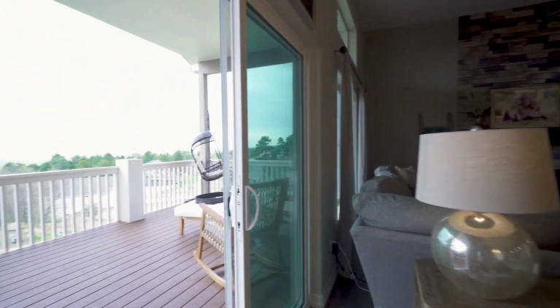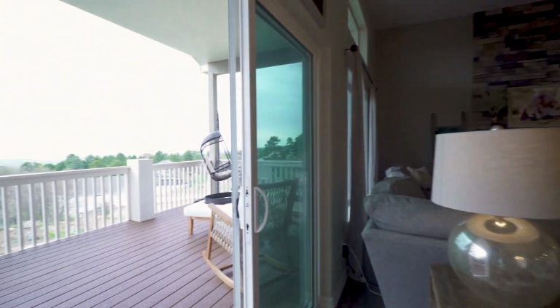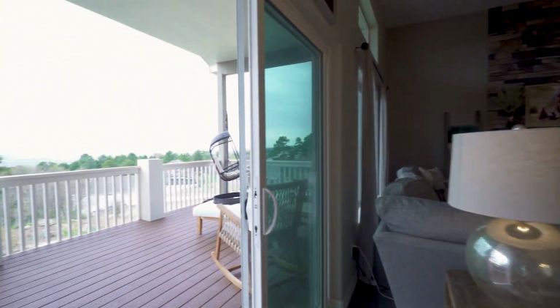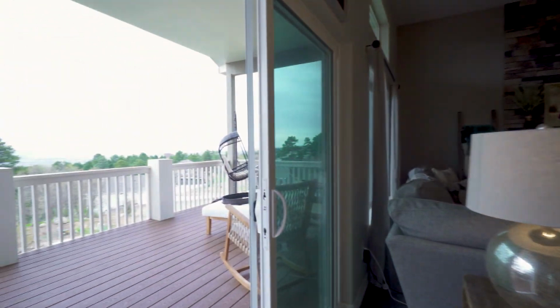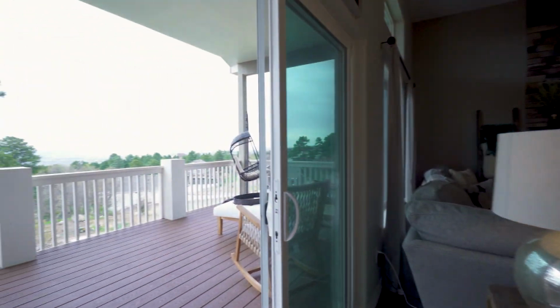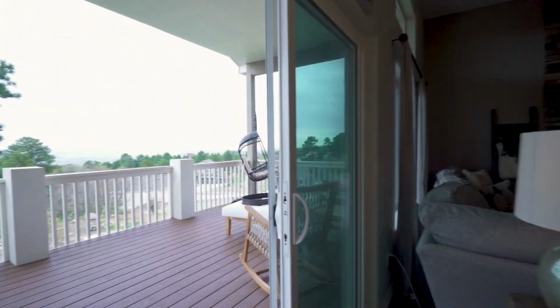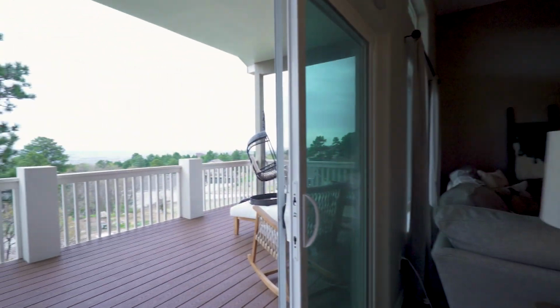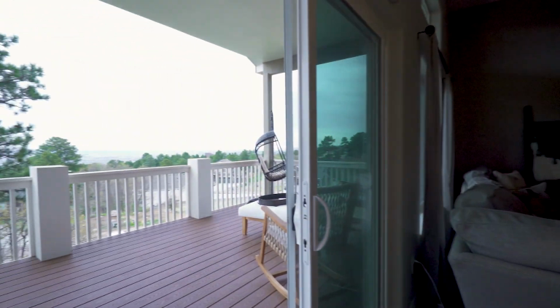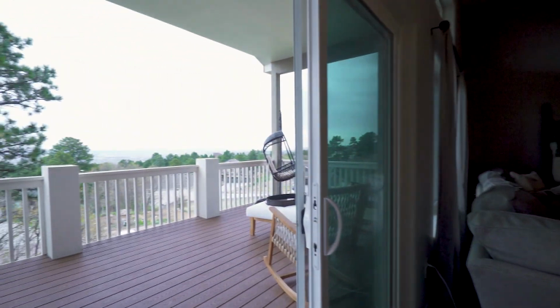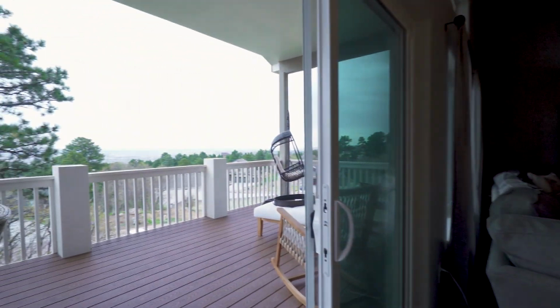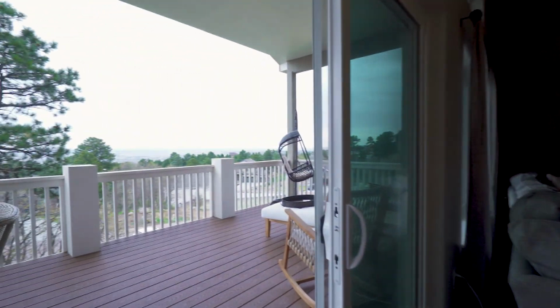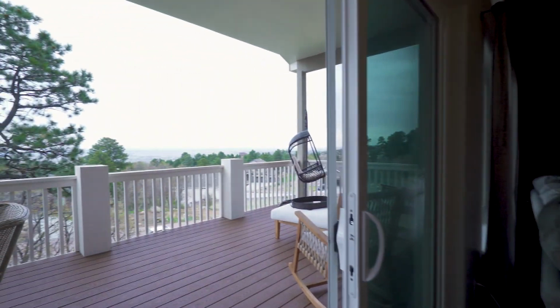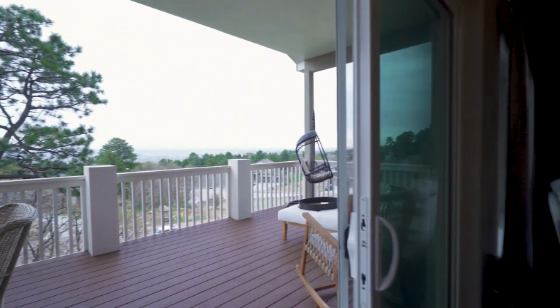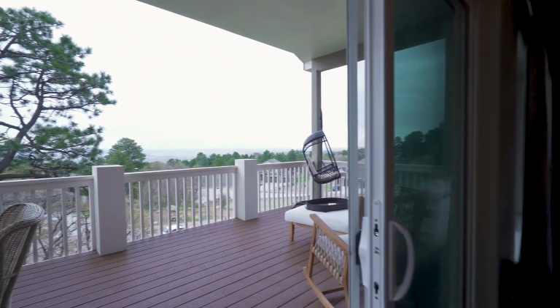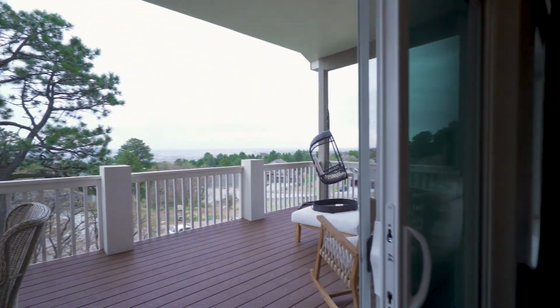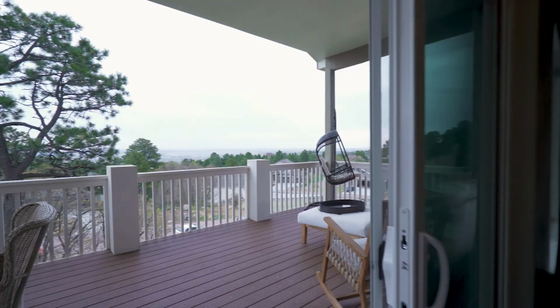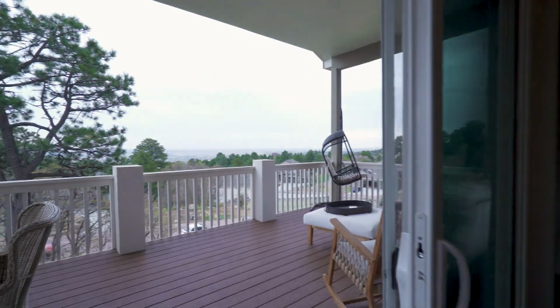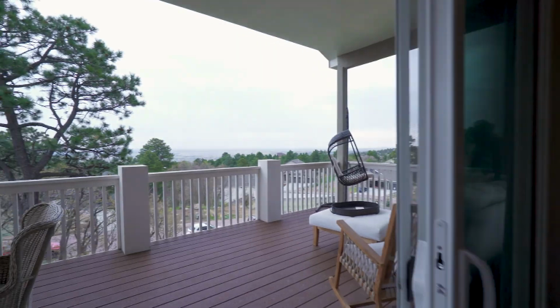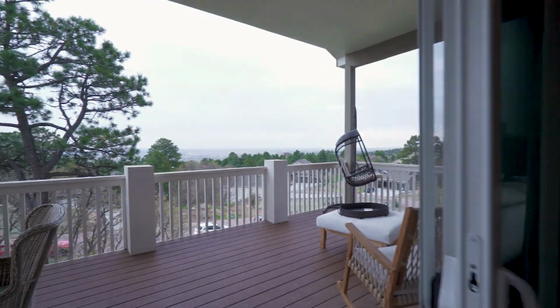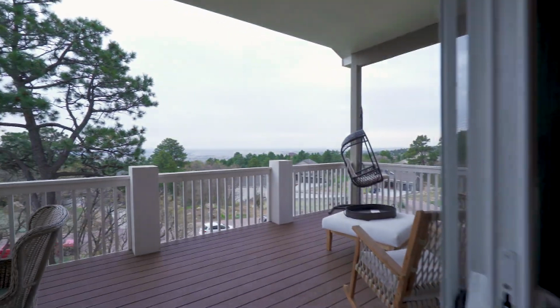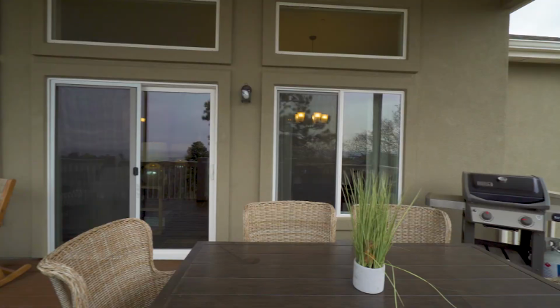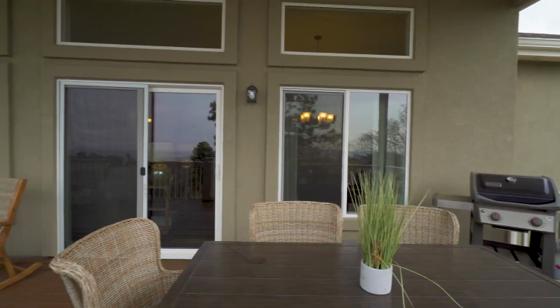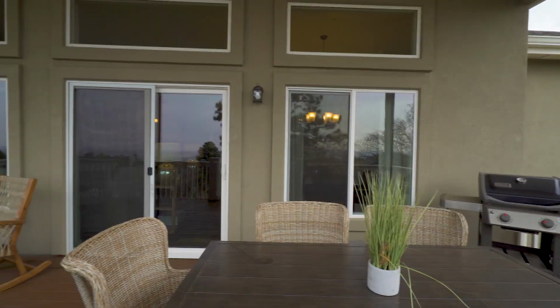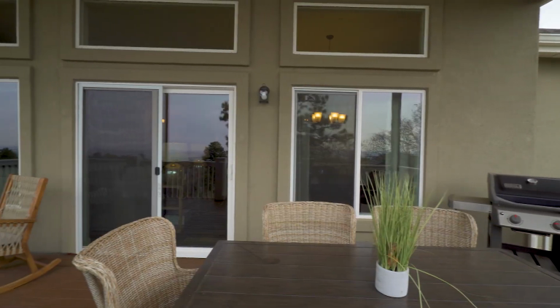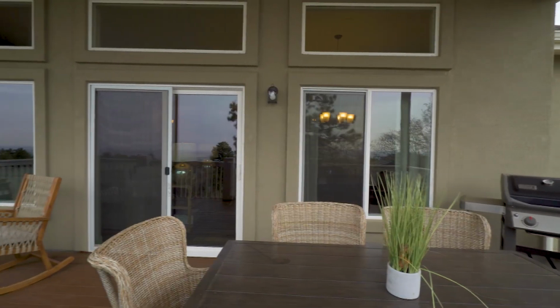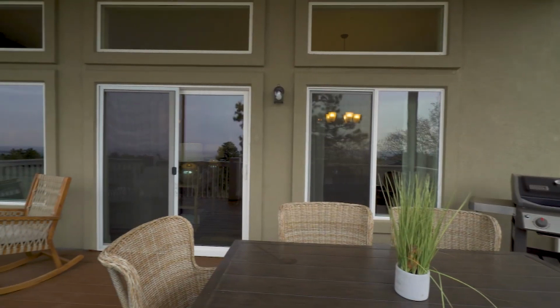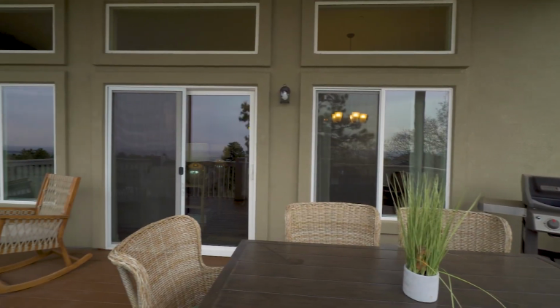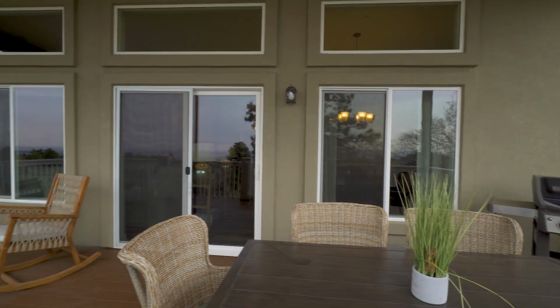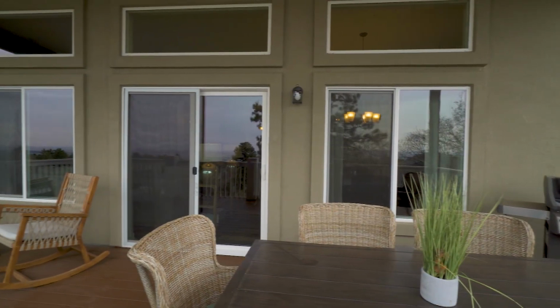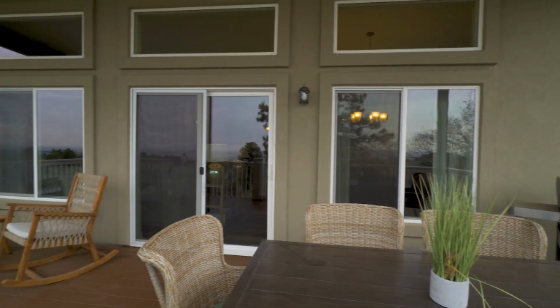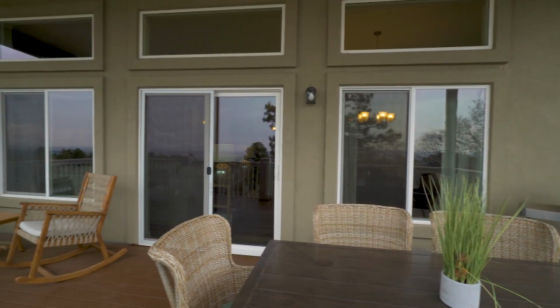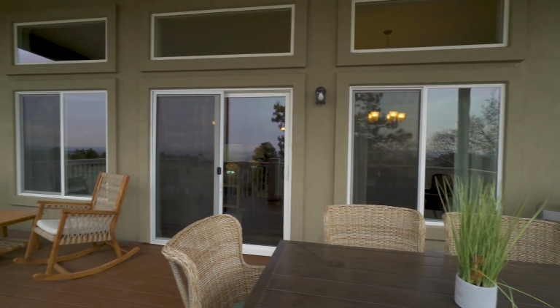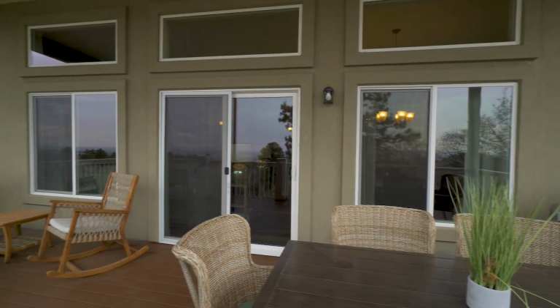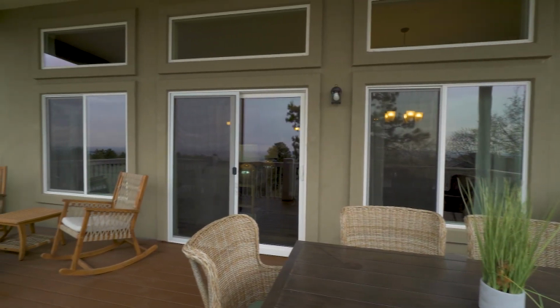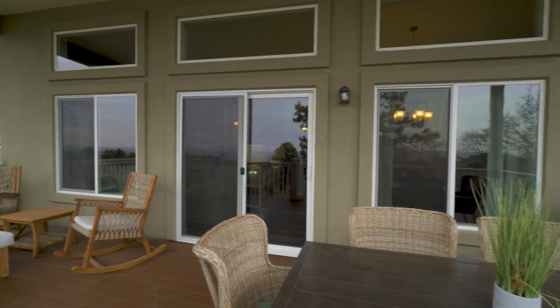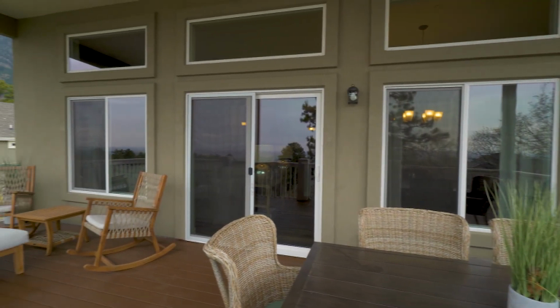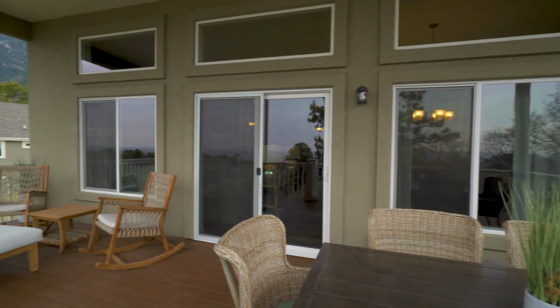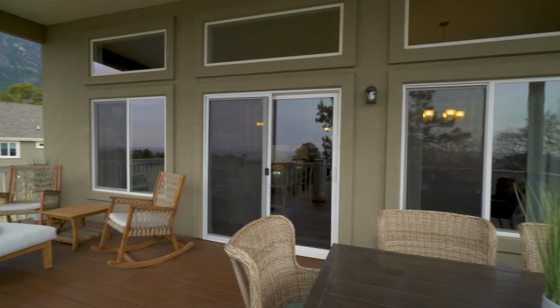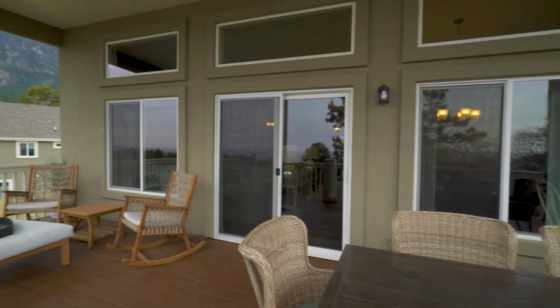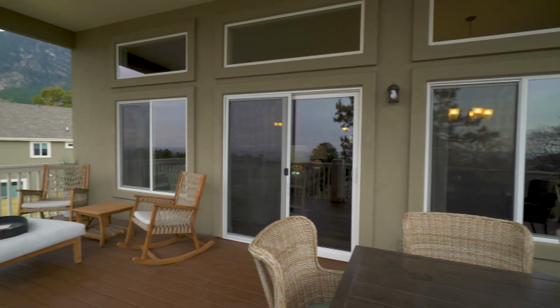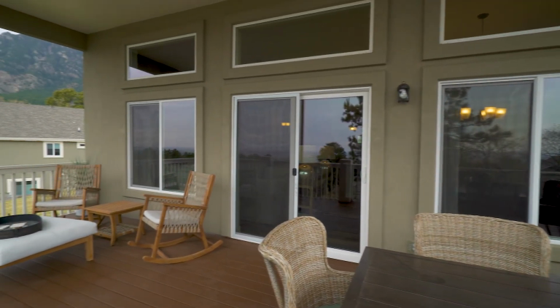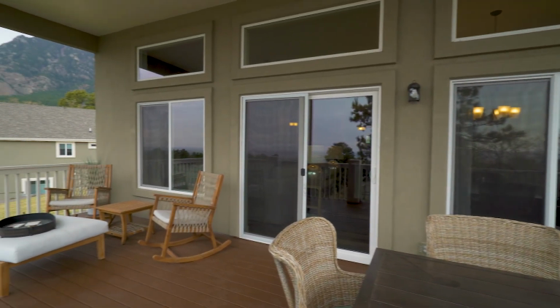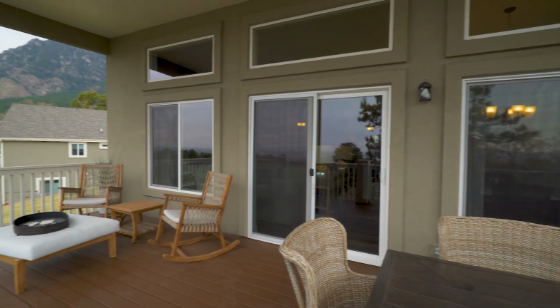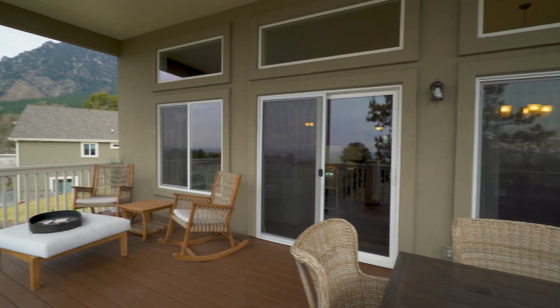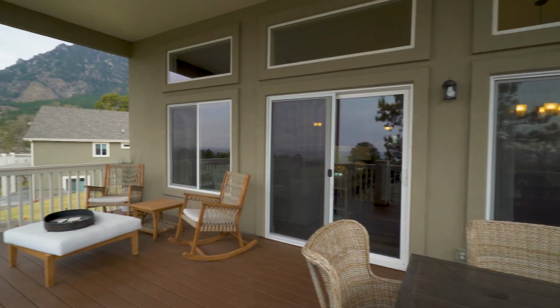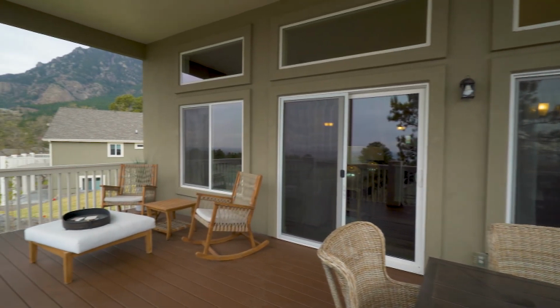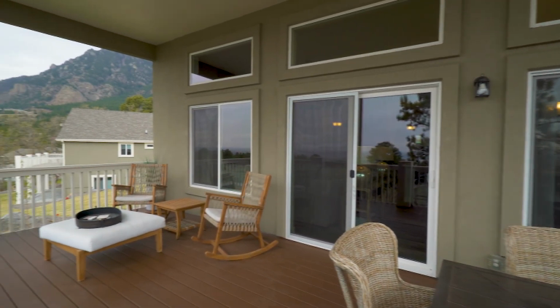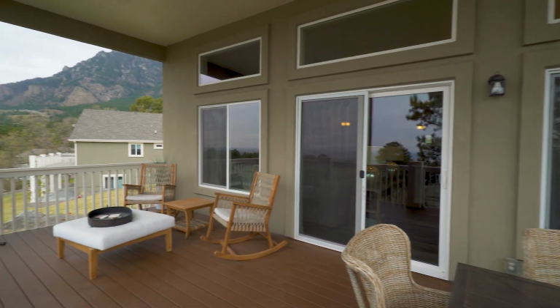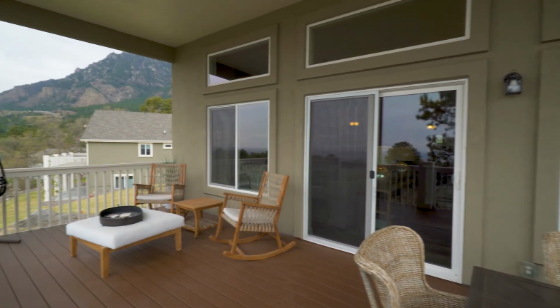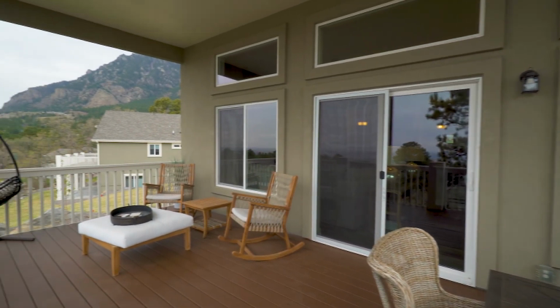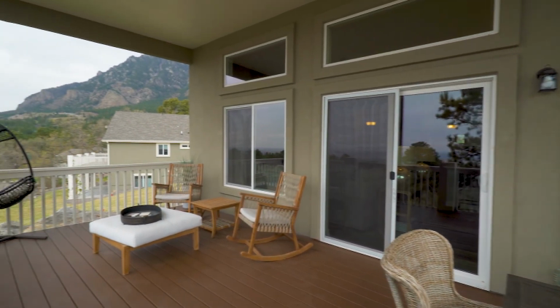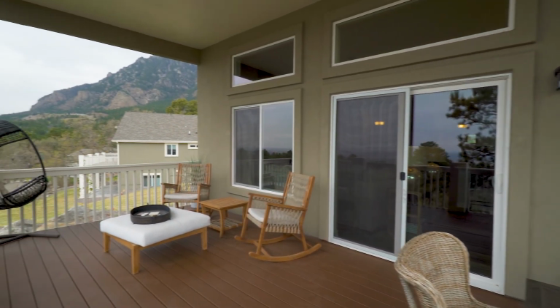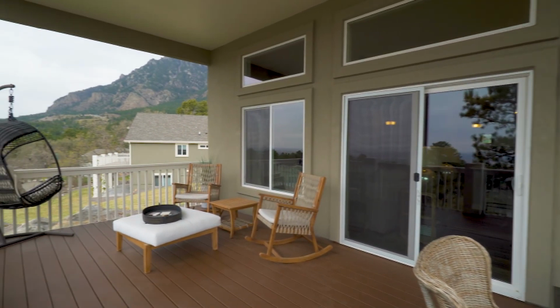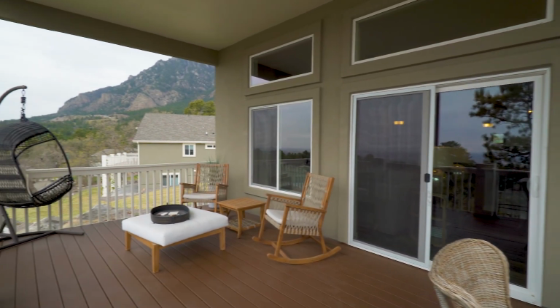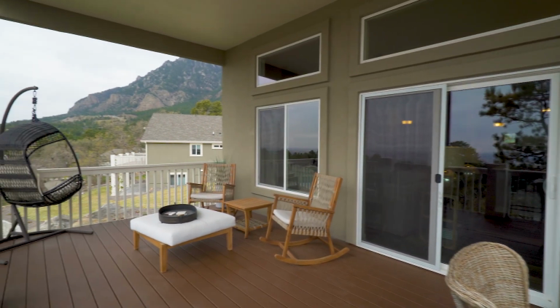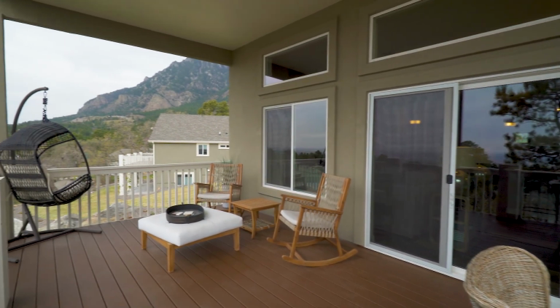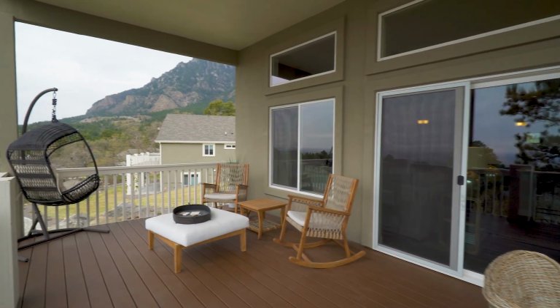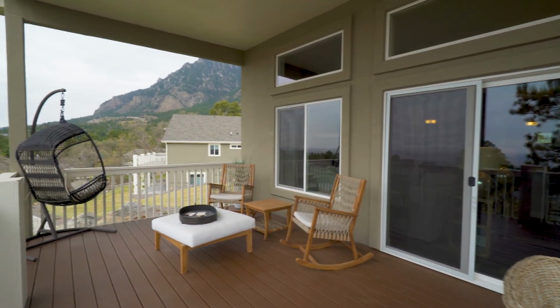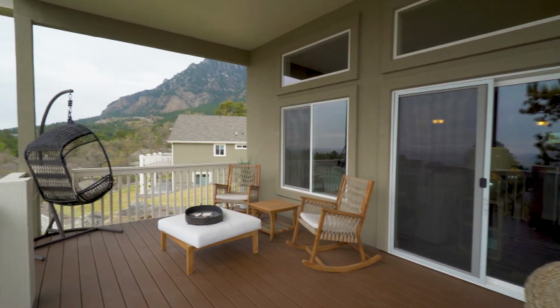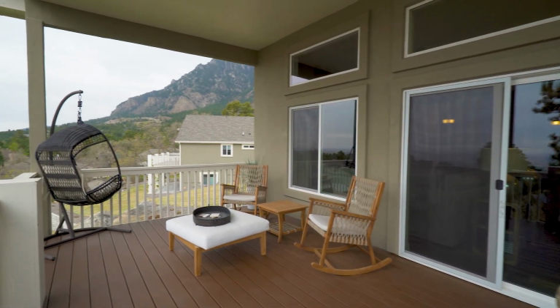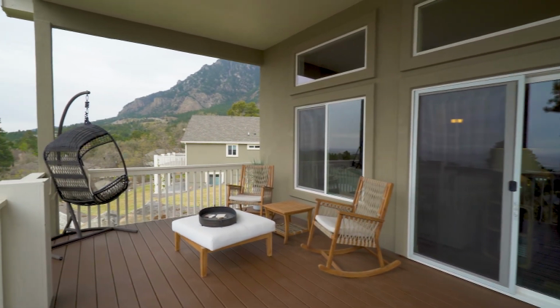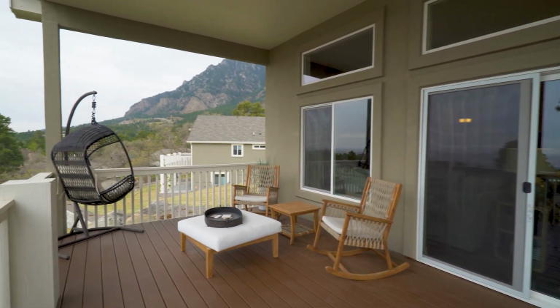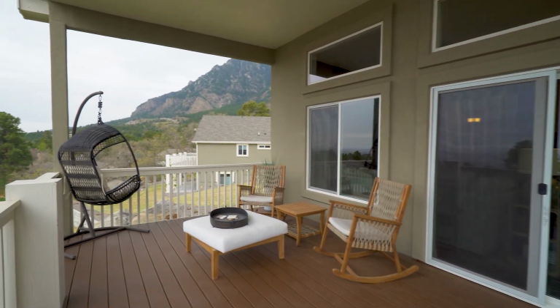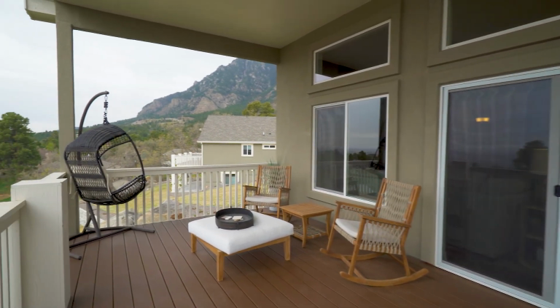Walk out to the expansive covered deck looking out to the front range, city lights and Cheyenne Mountain views.